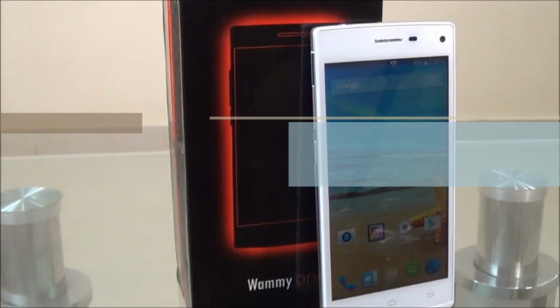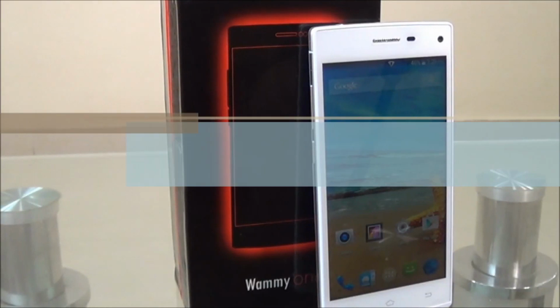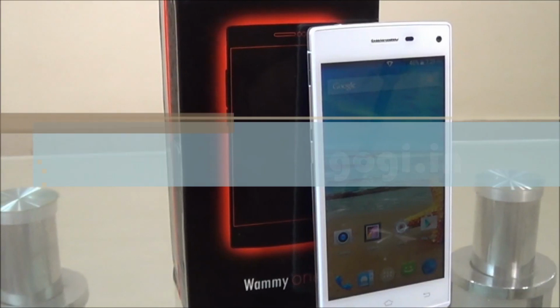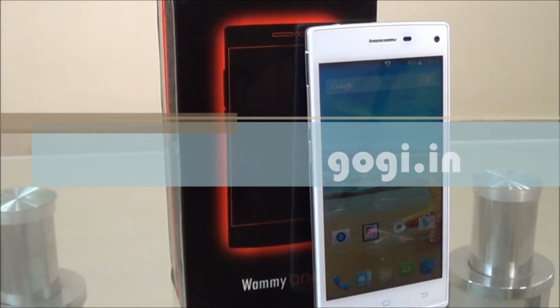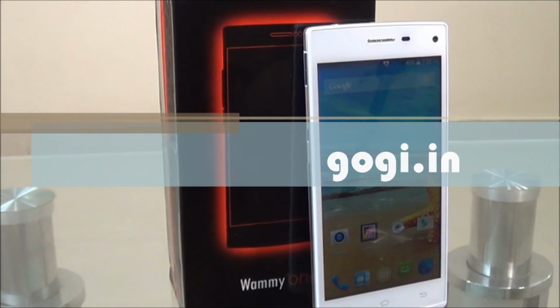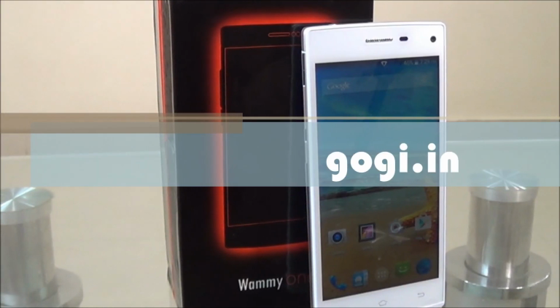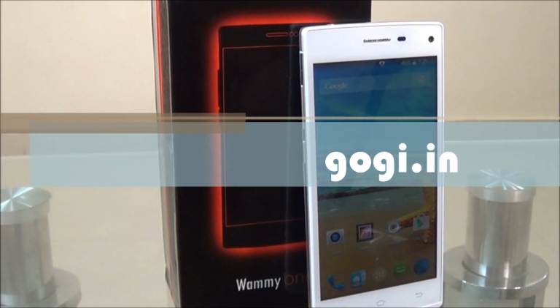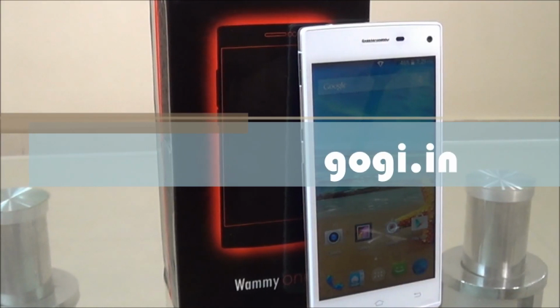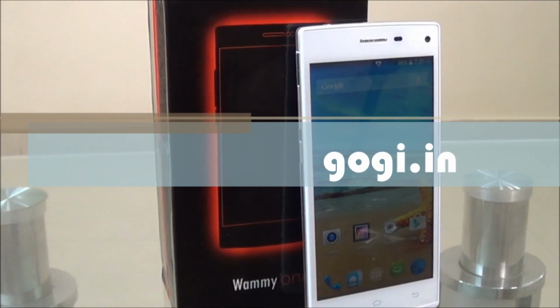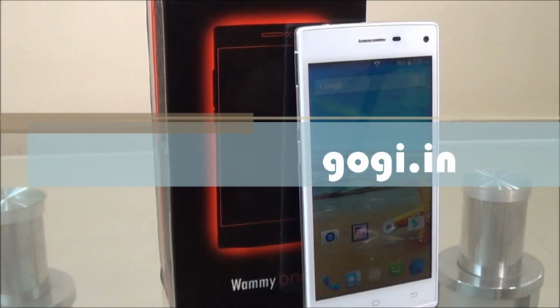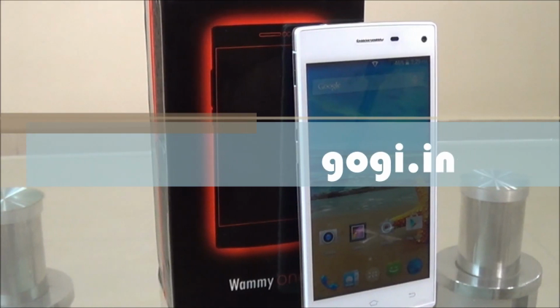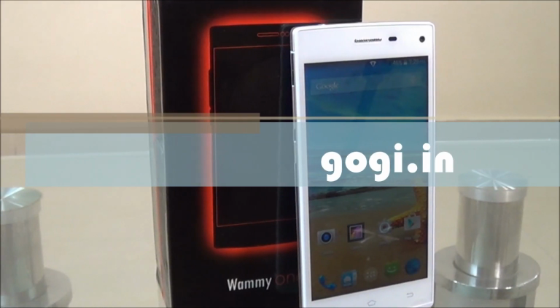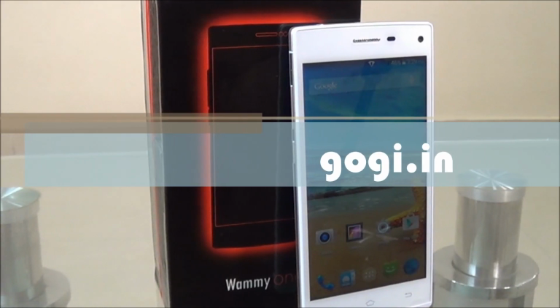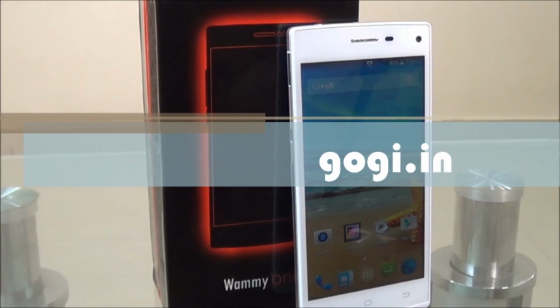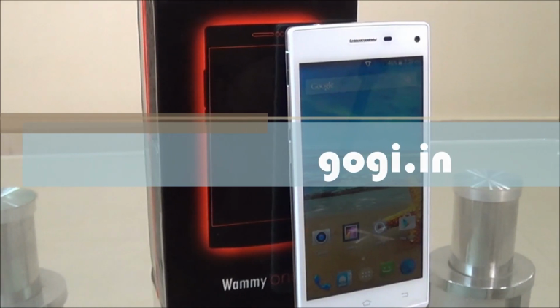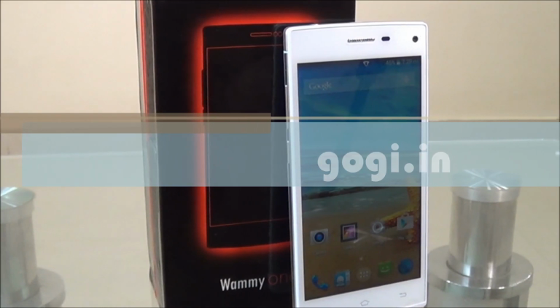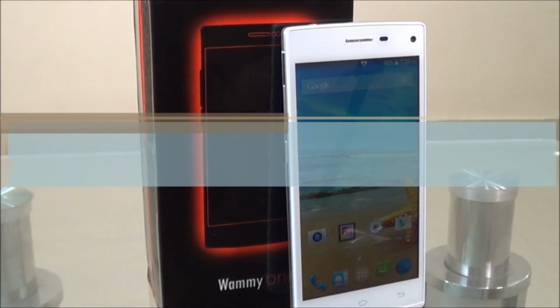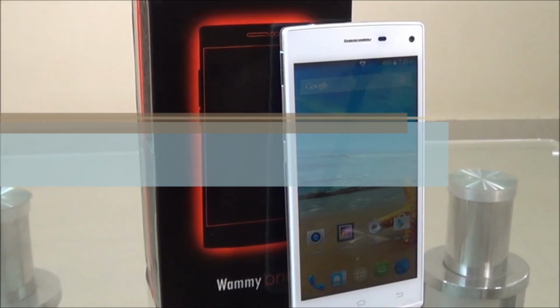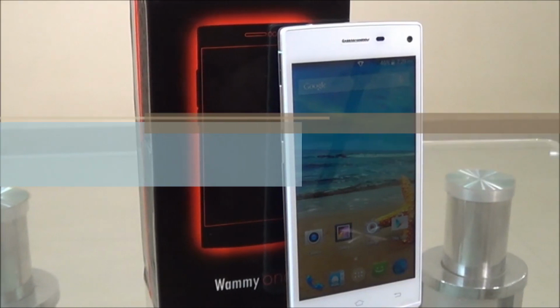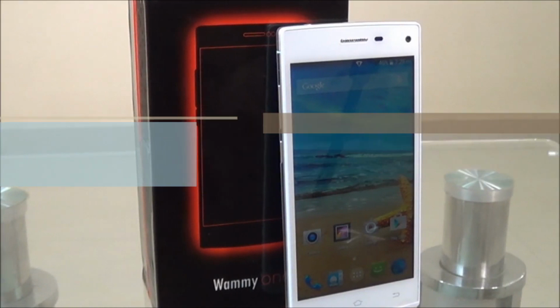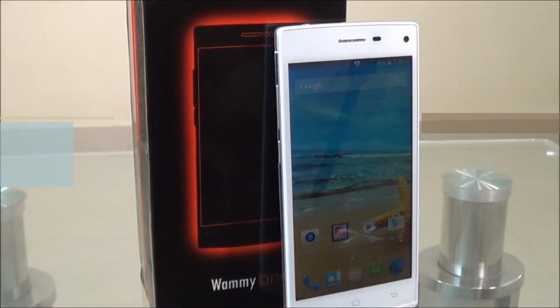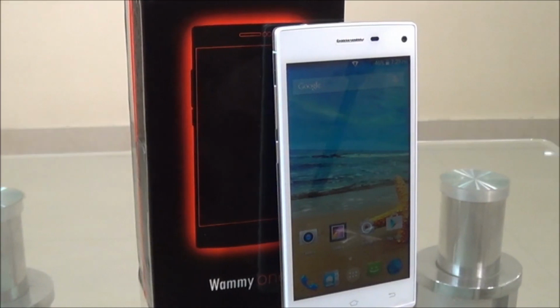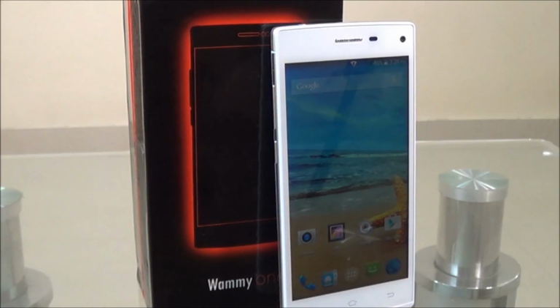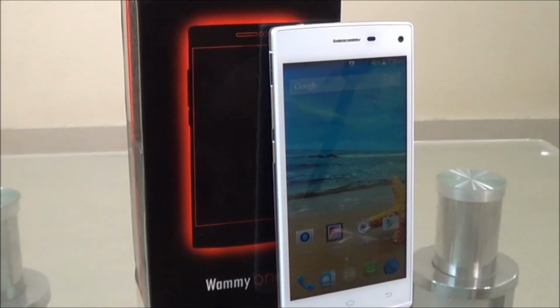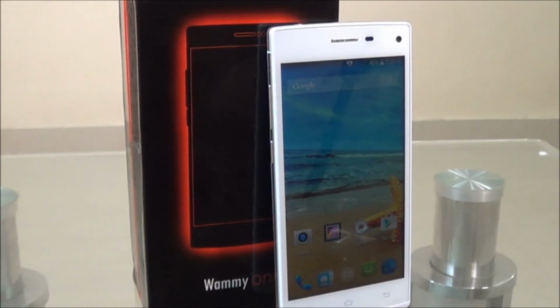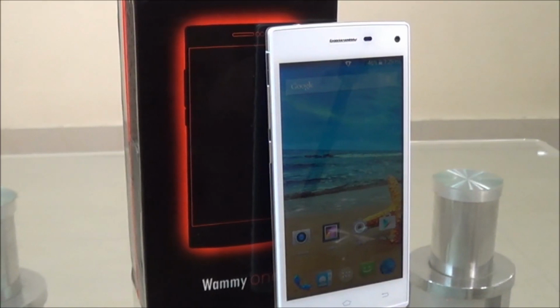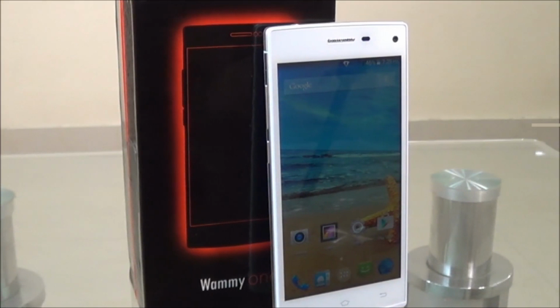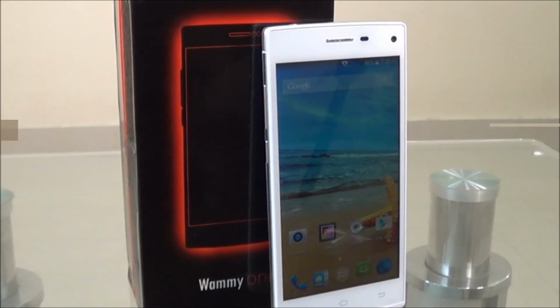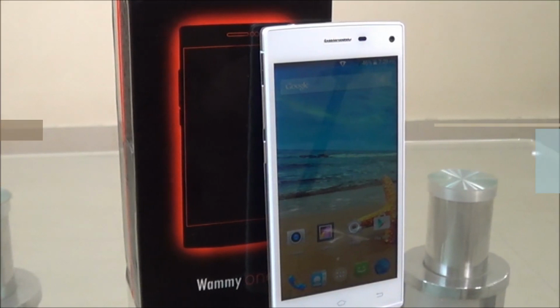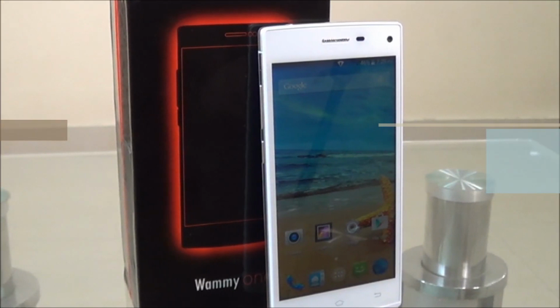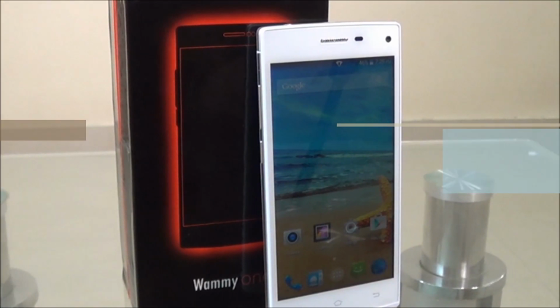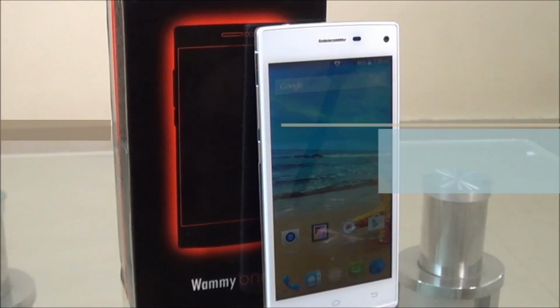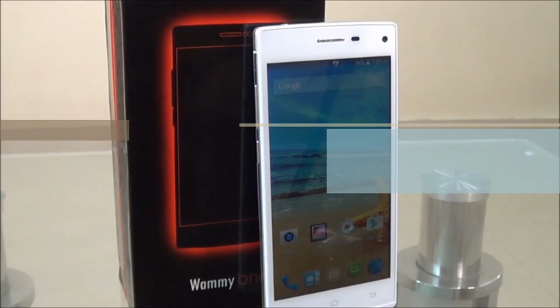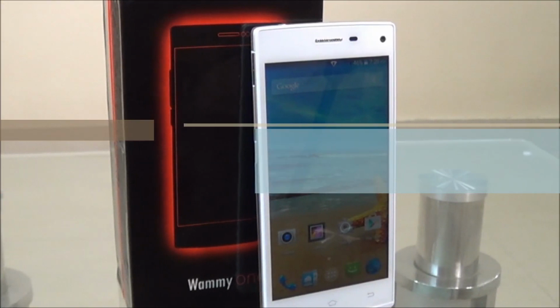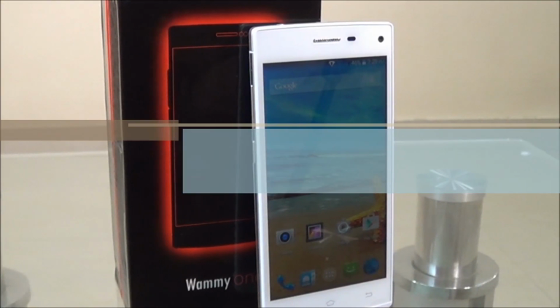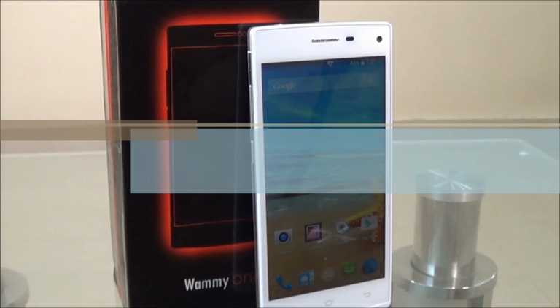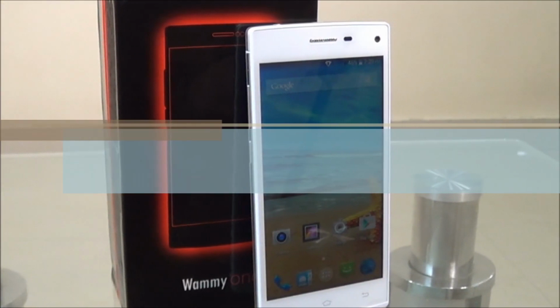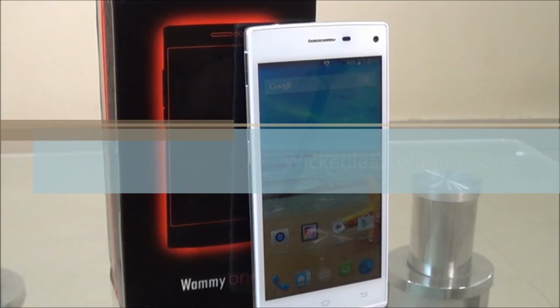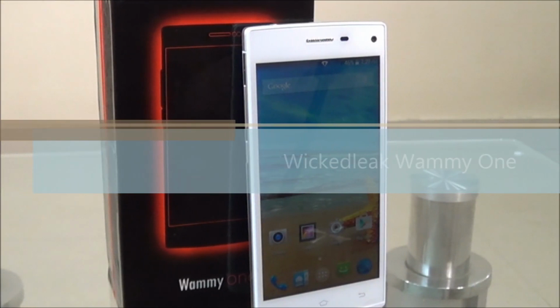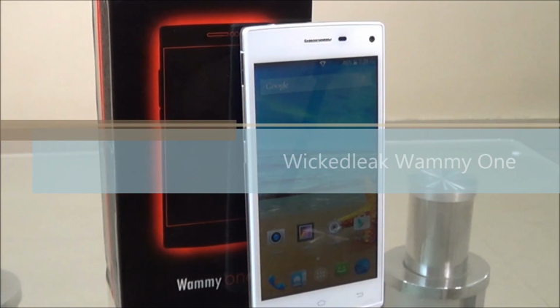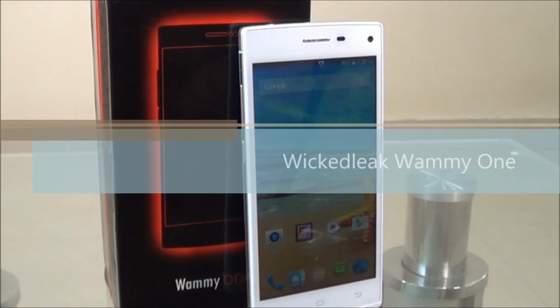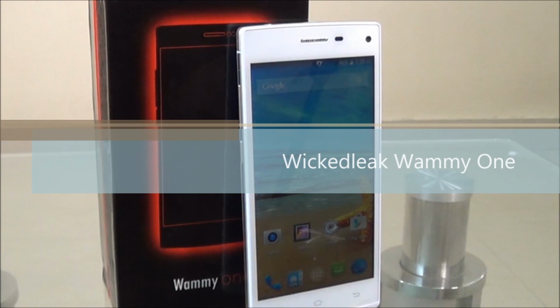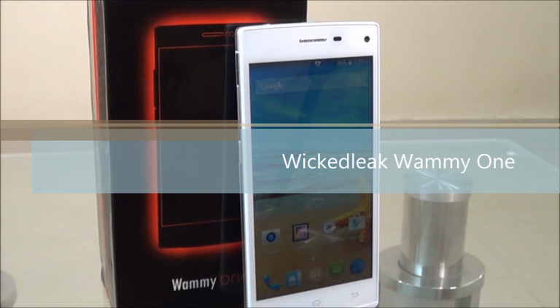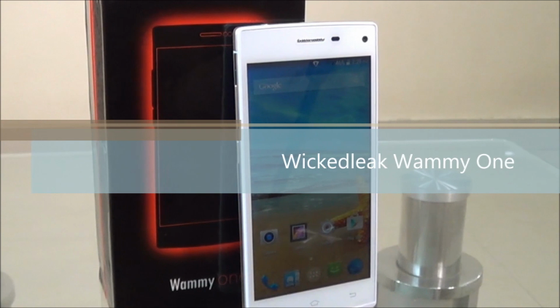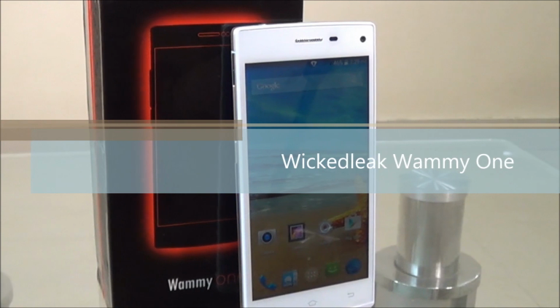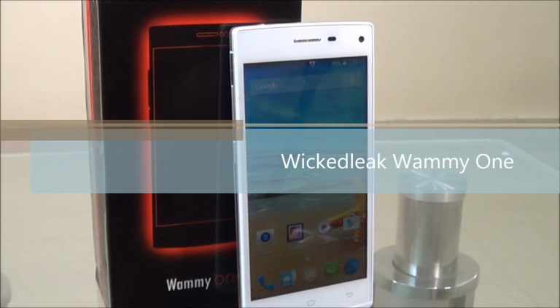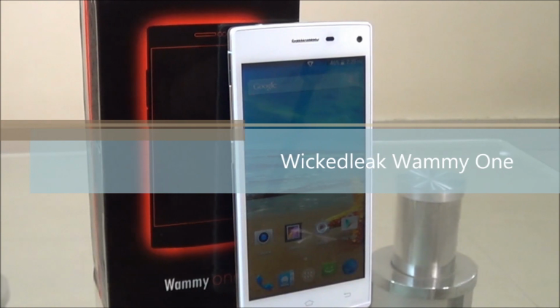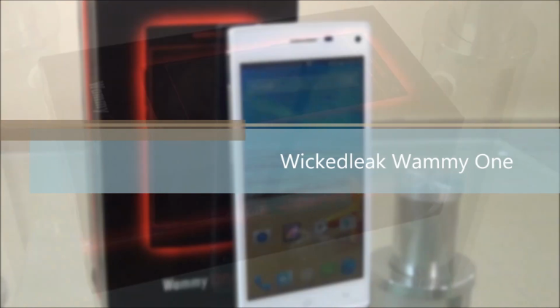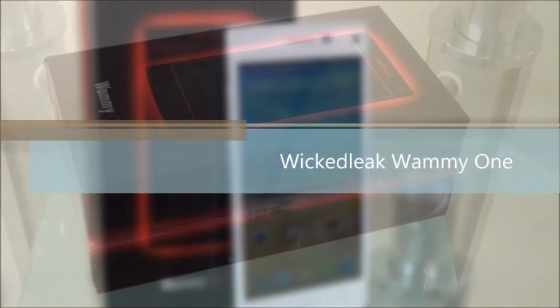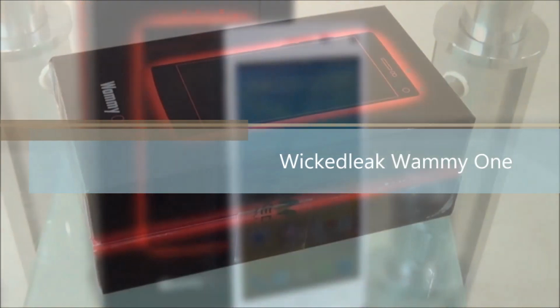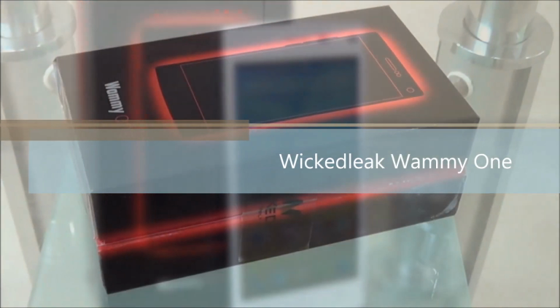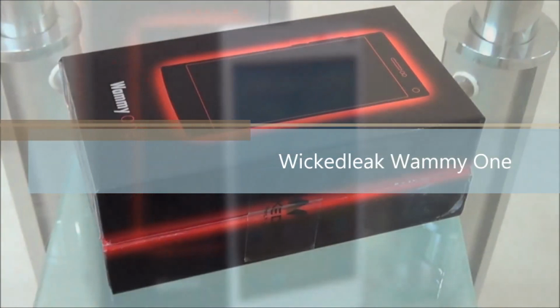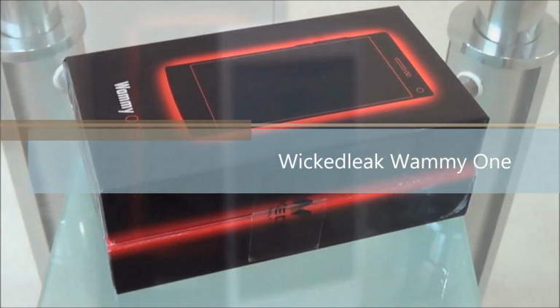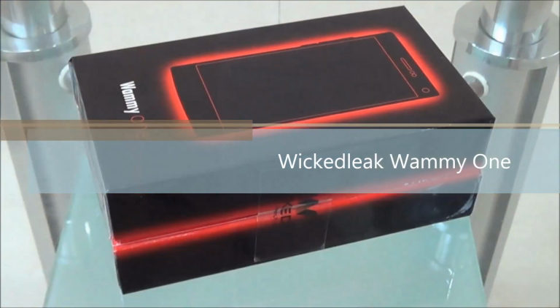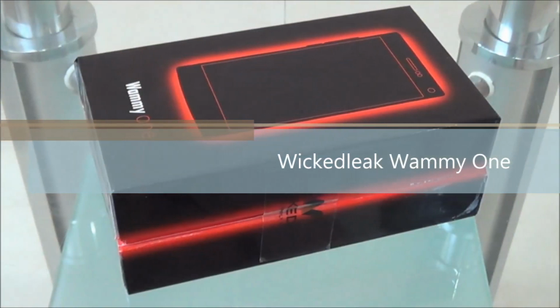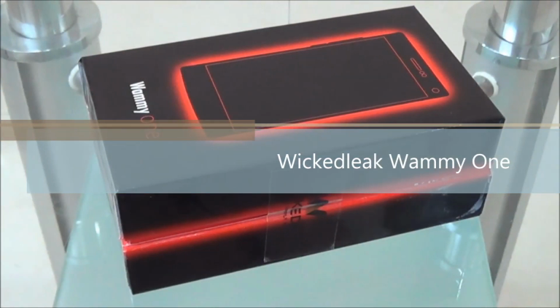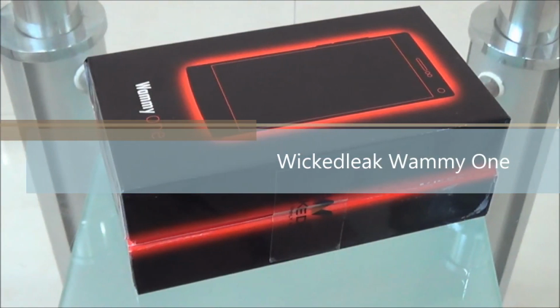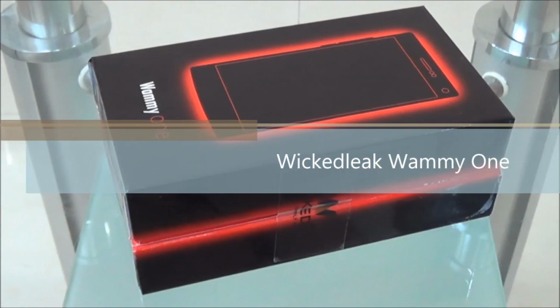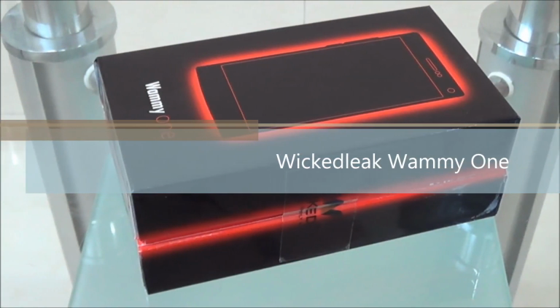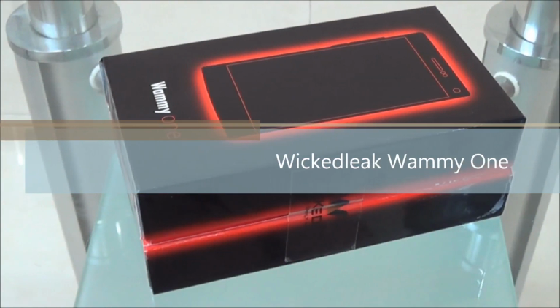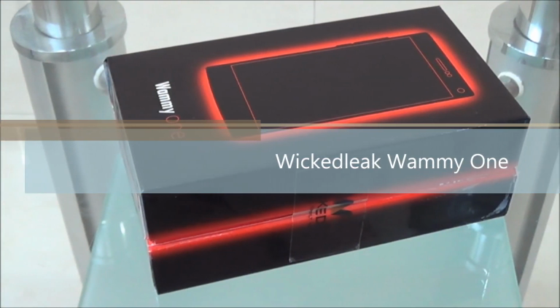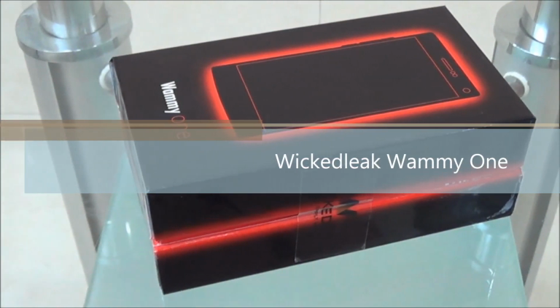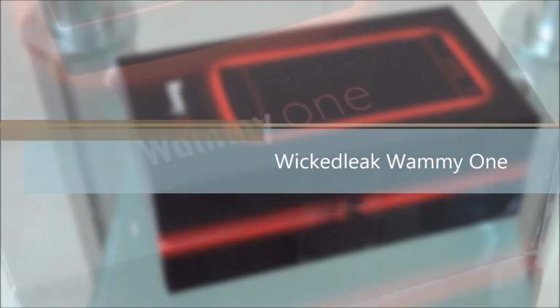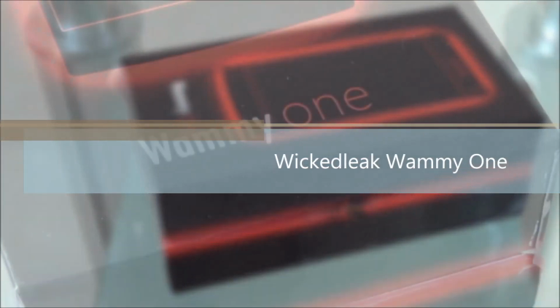Hello everyone, I'm Gogi from Gogi.in and you're watching the review of Wicked Leagues Whammy 1. This is another Octa-Core powered smartphone.